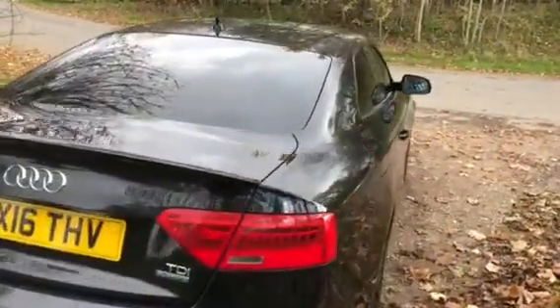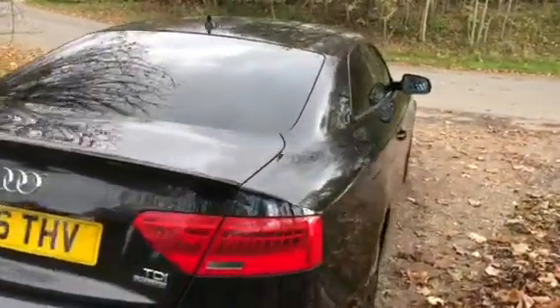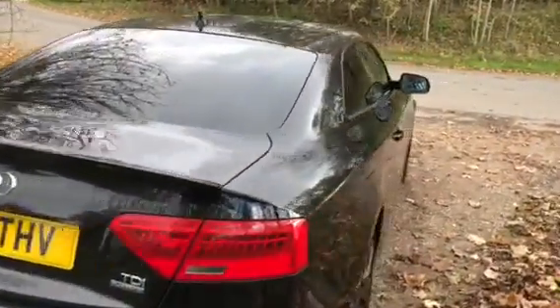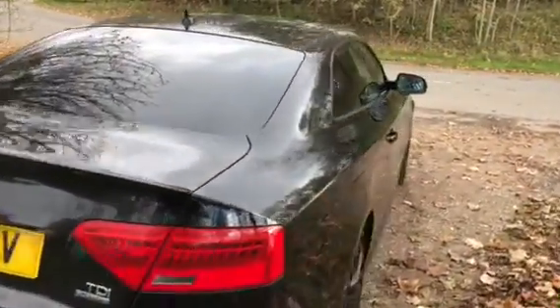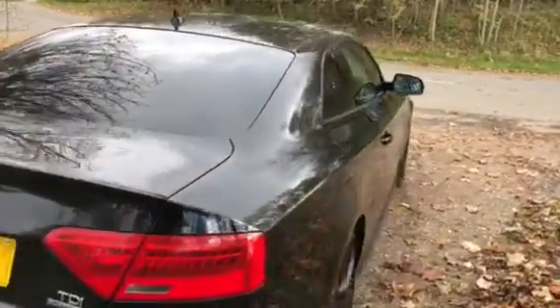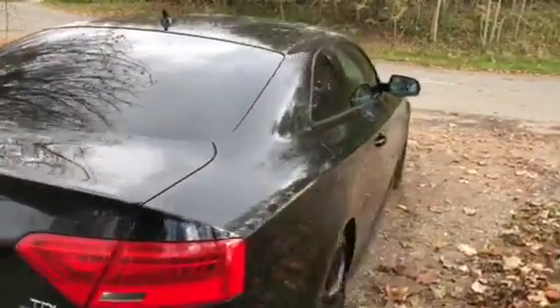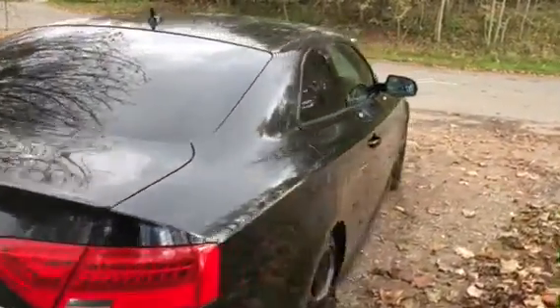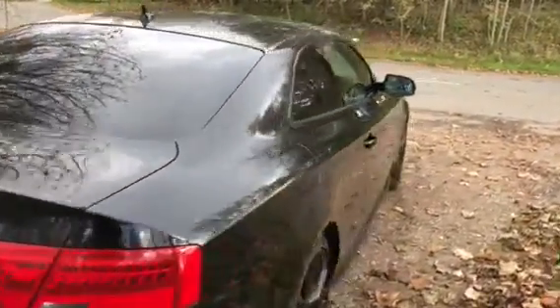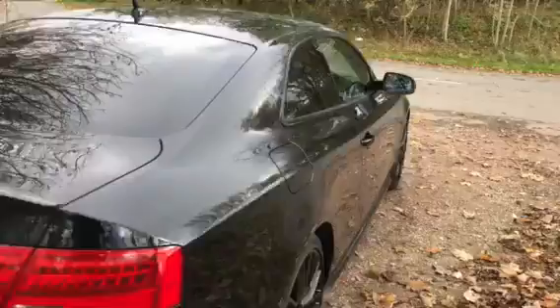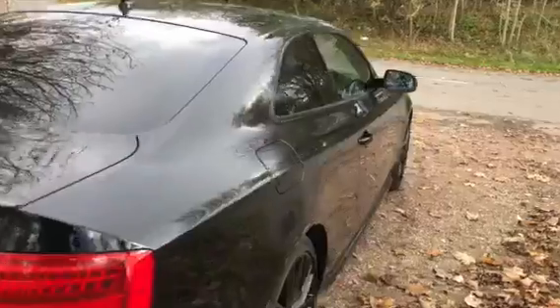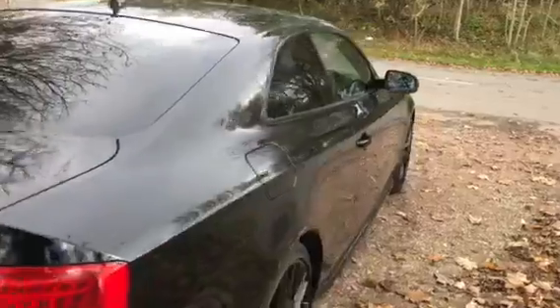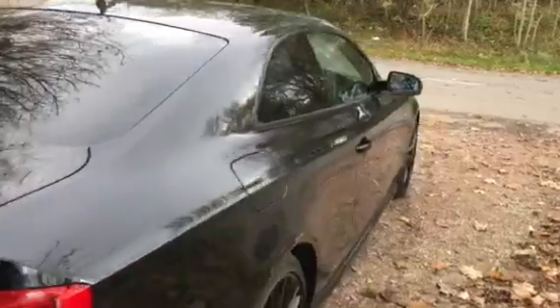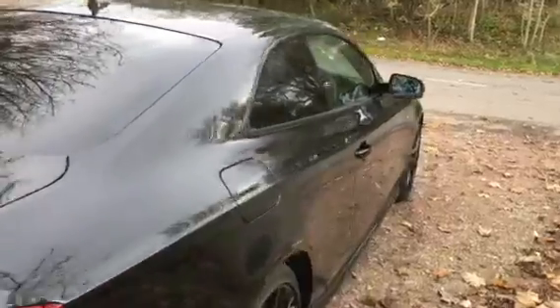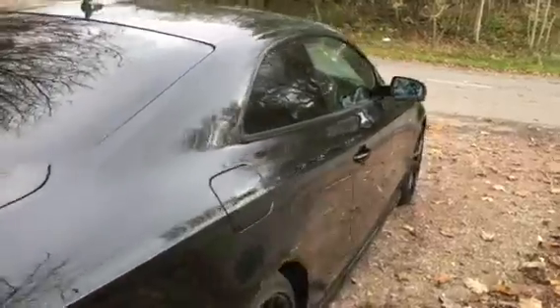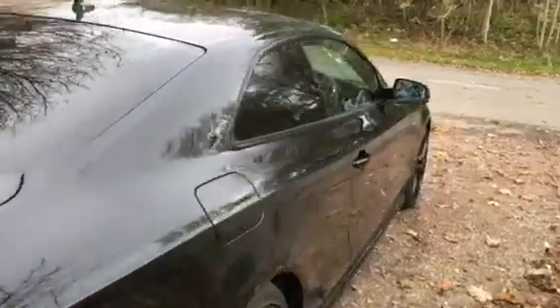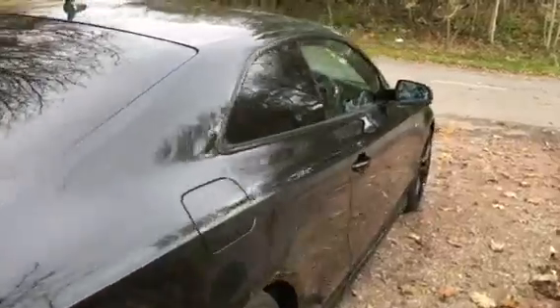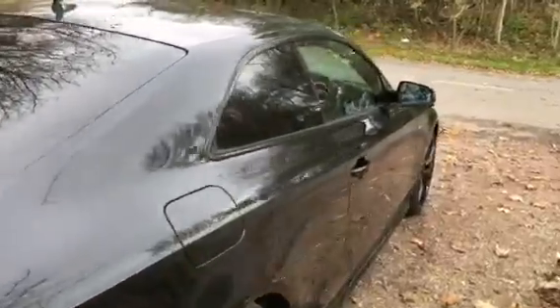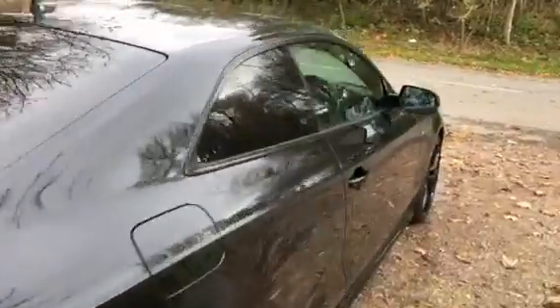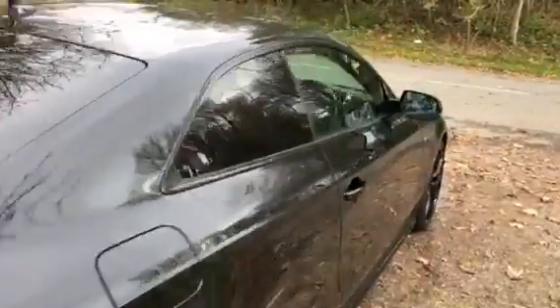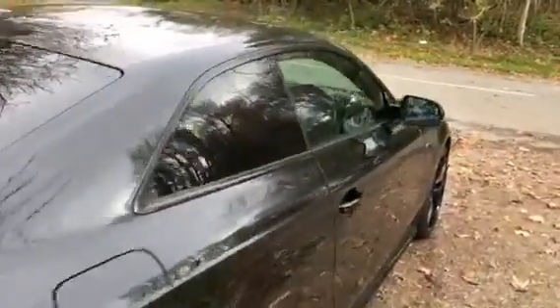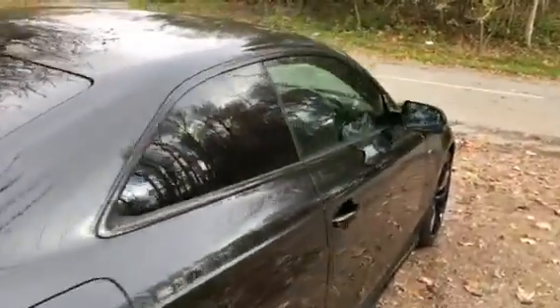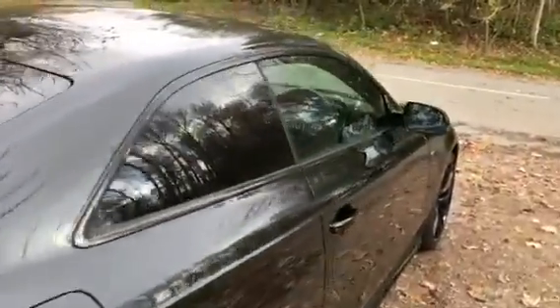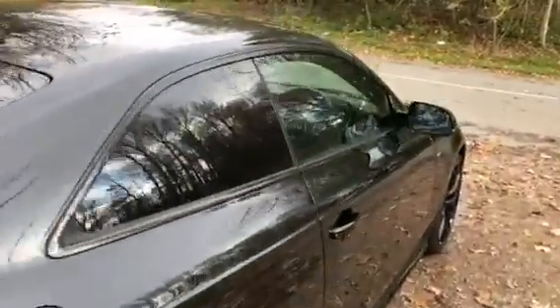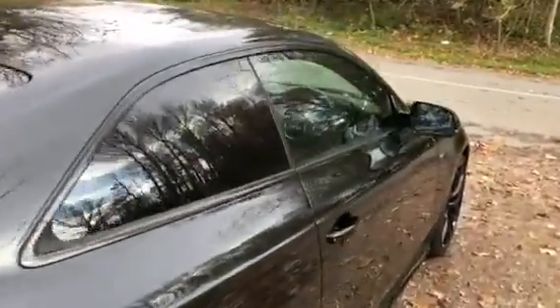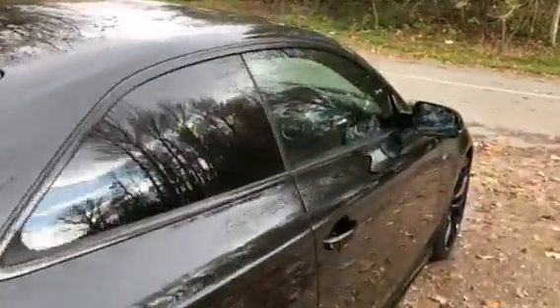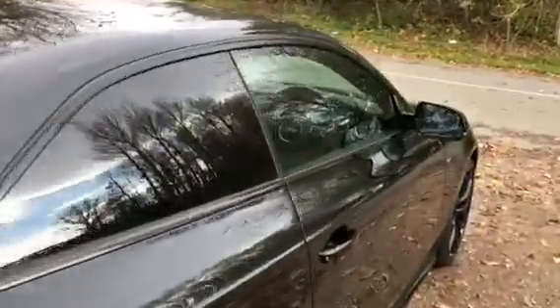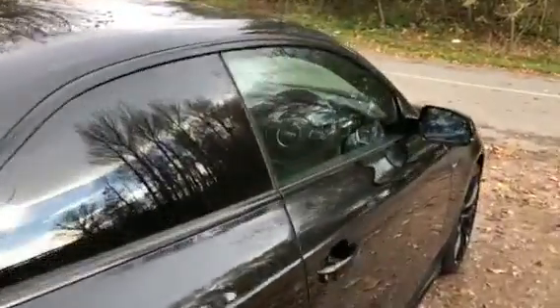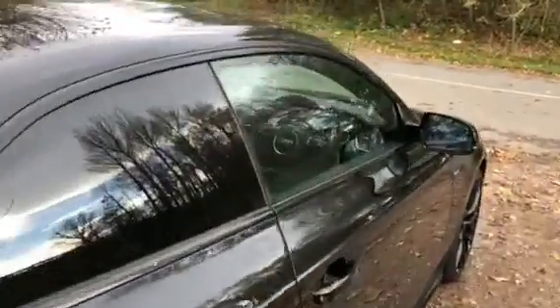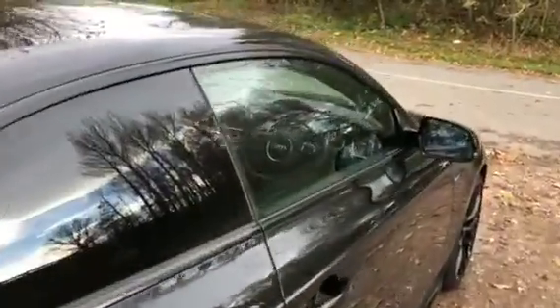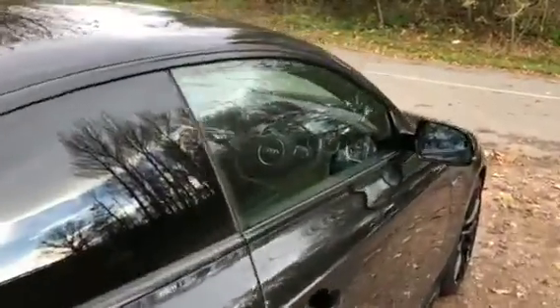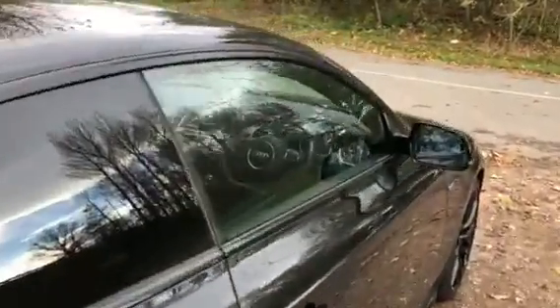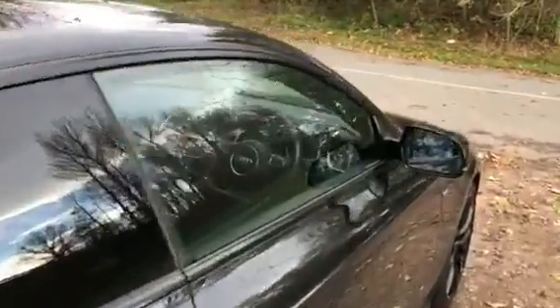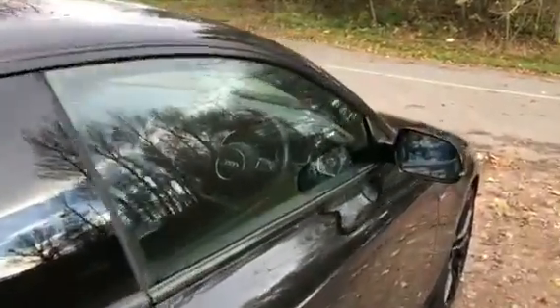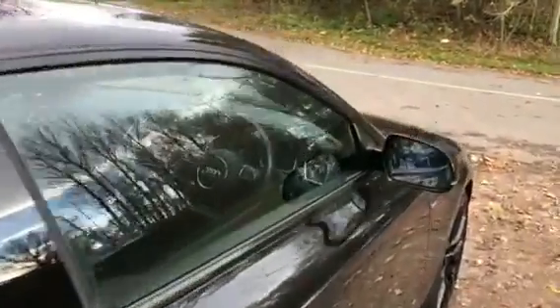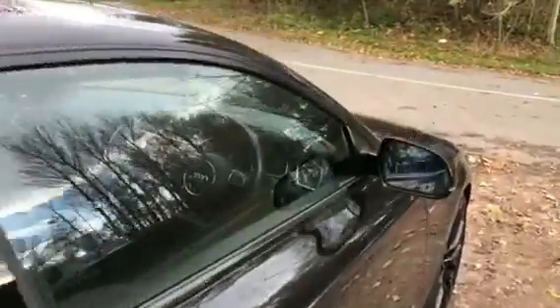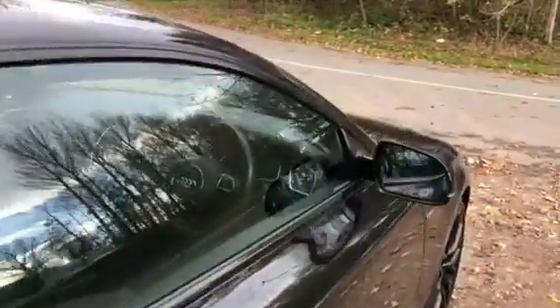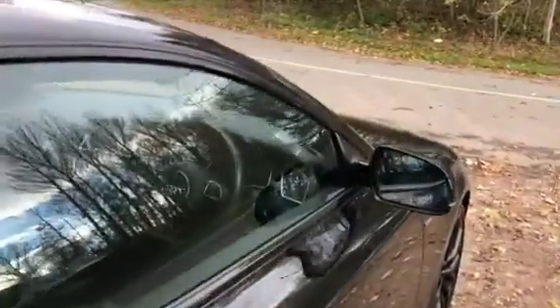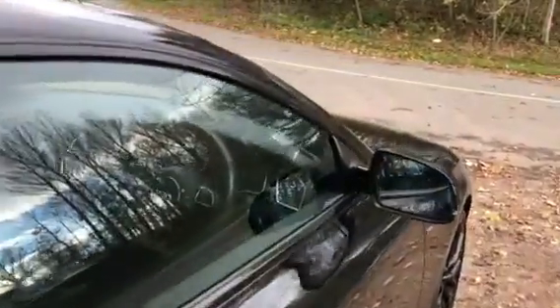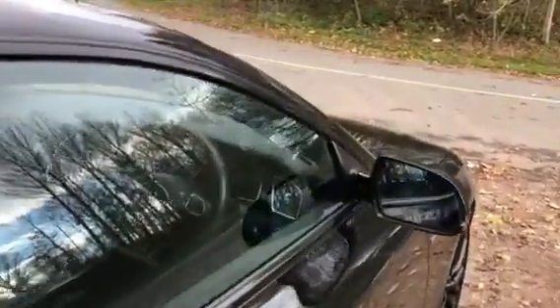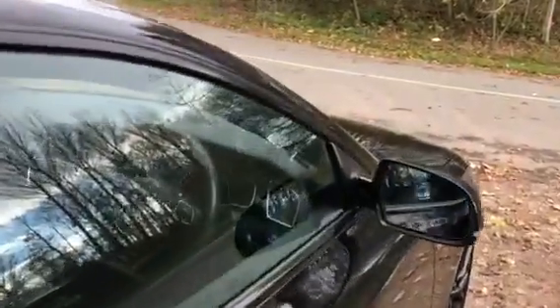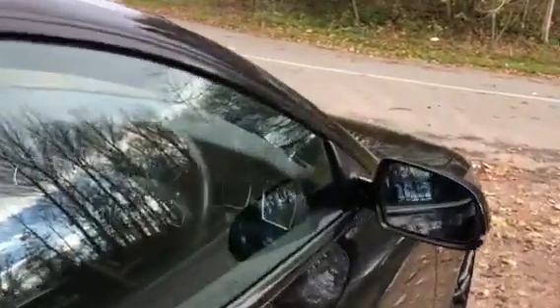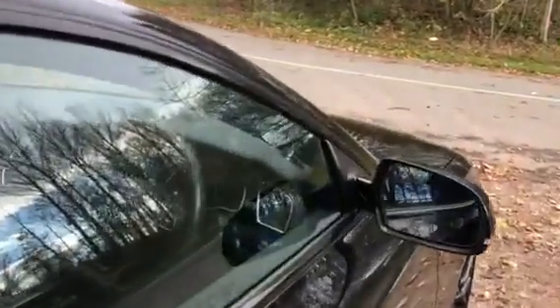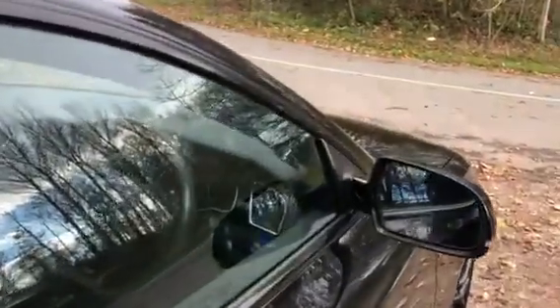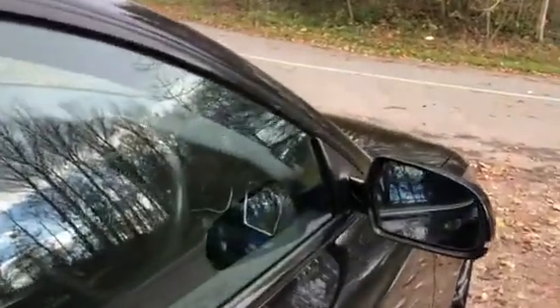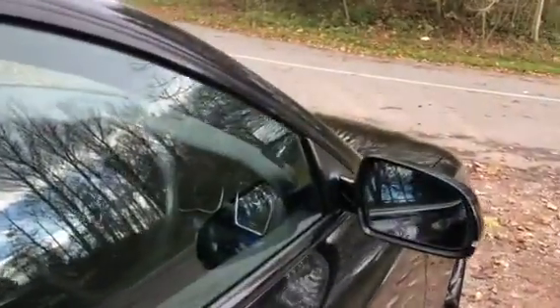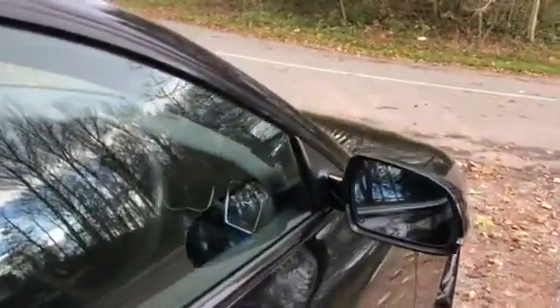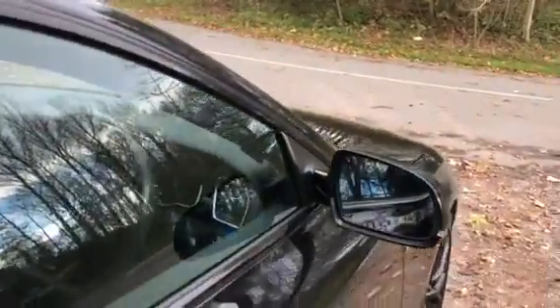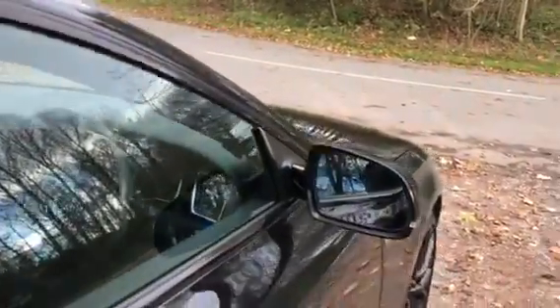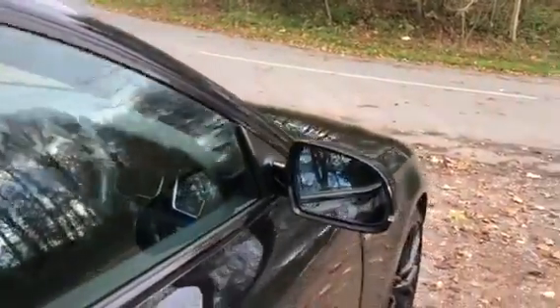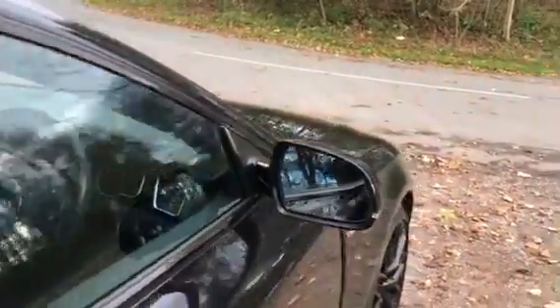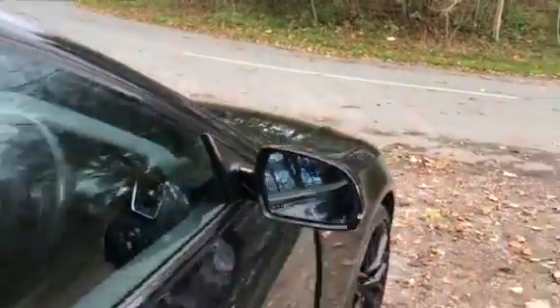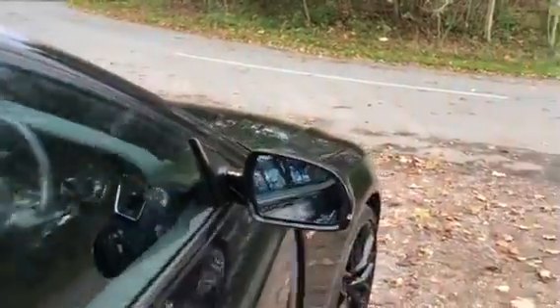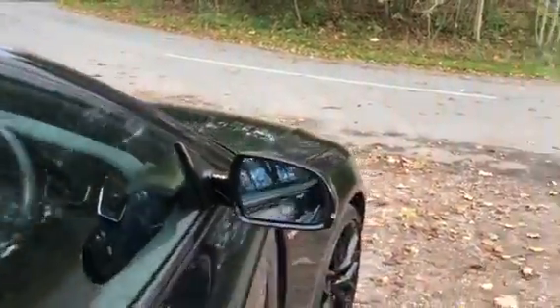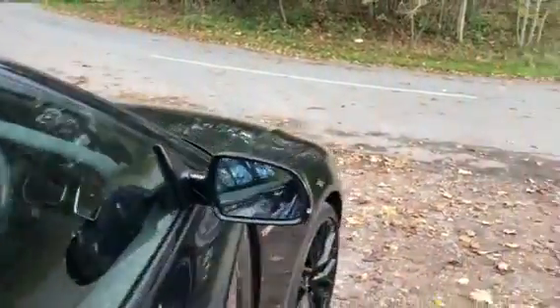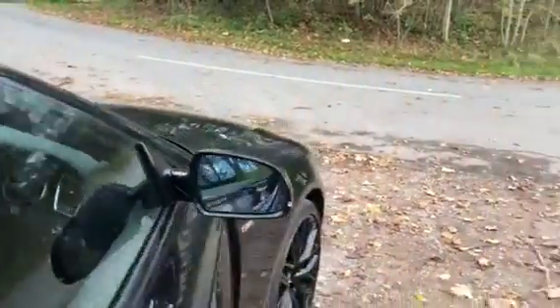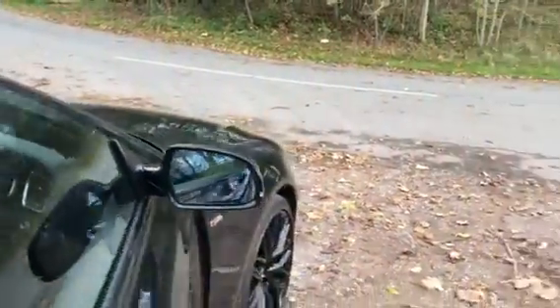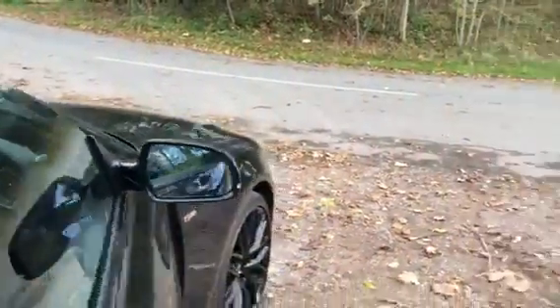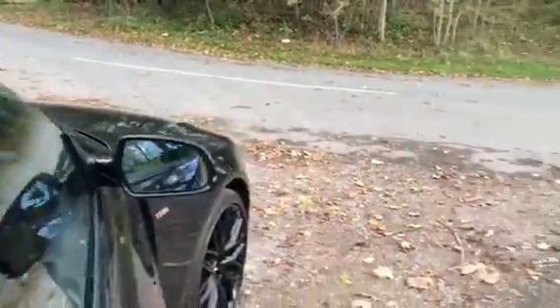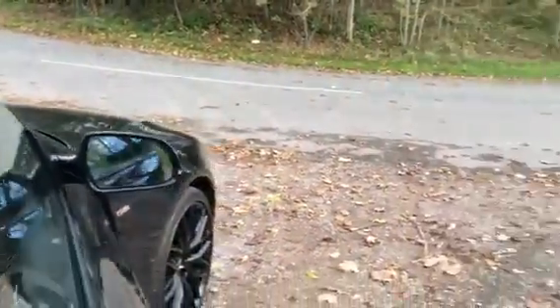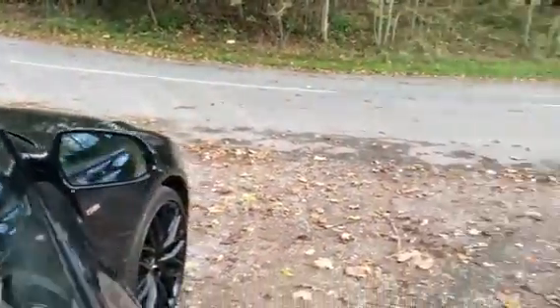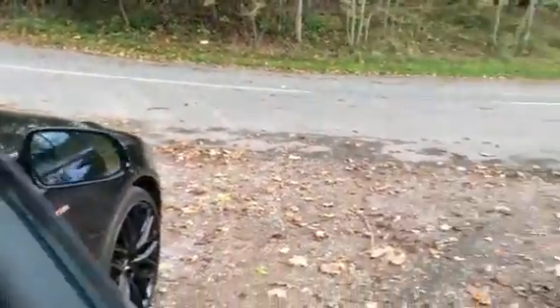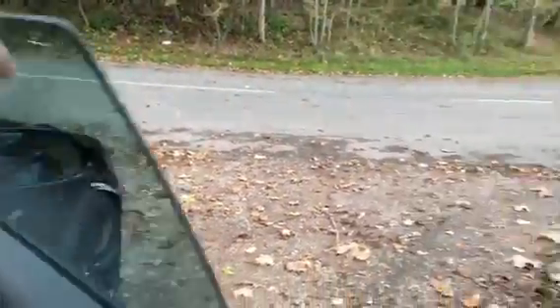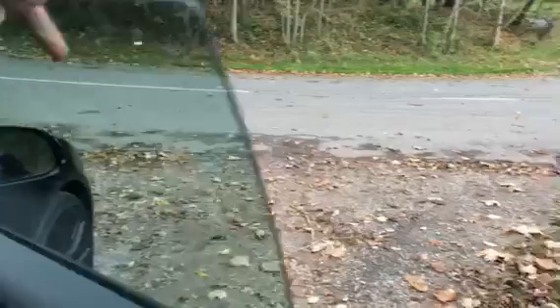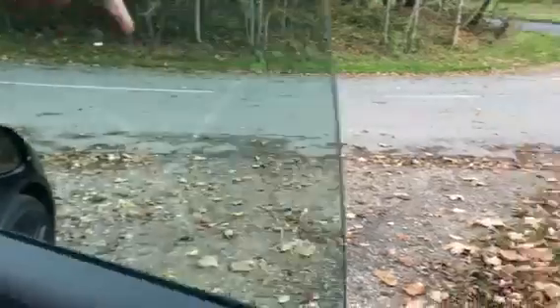This vehicle comes with one year's Audi manufacturer's warranty remaining and will be fully serviced, and comes with two remote control key fobs.